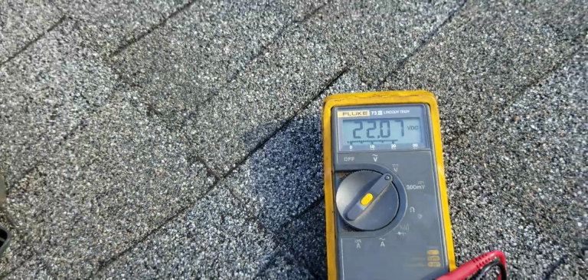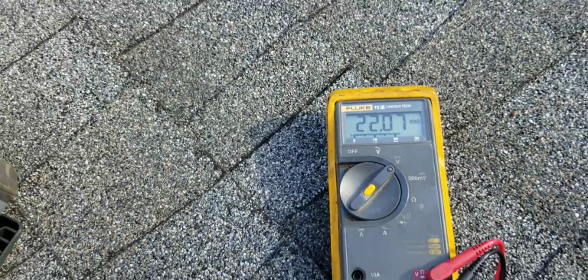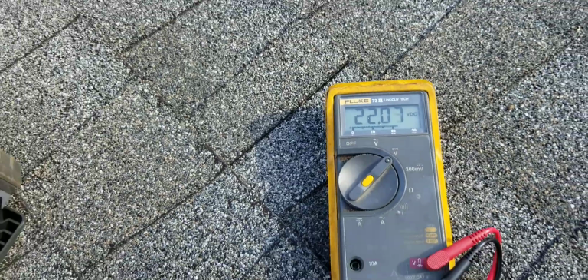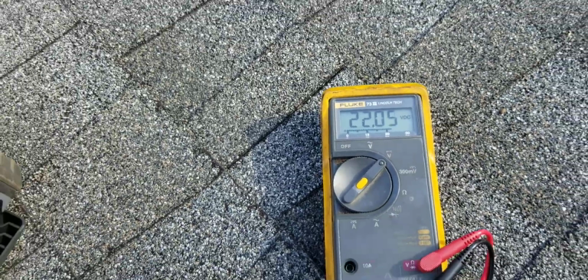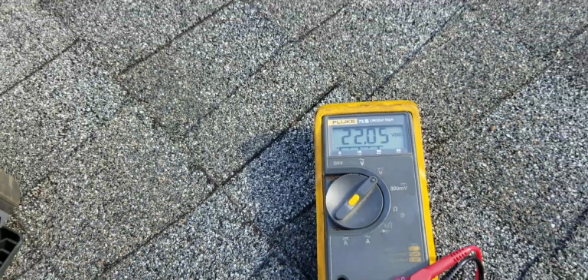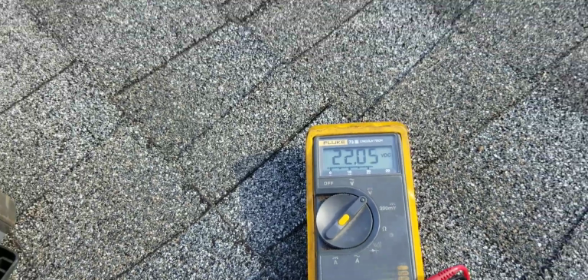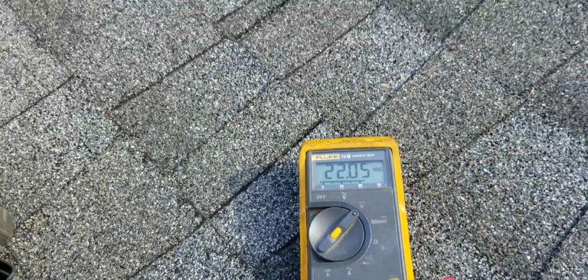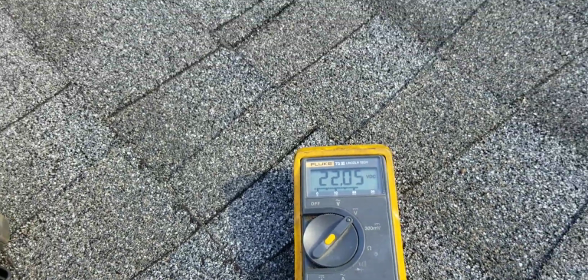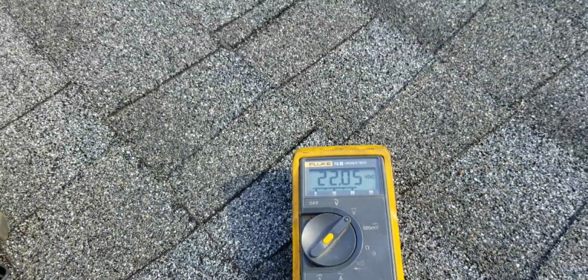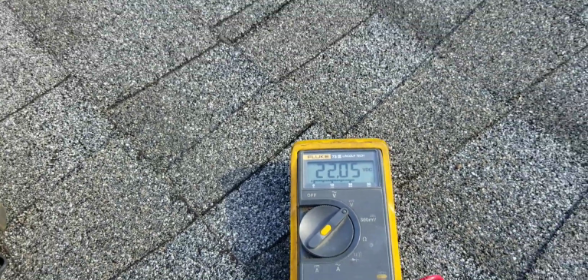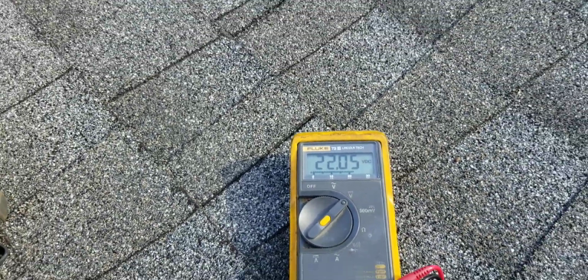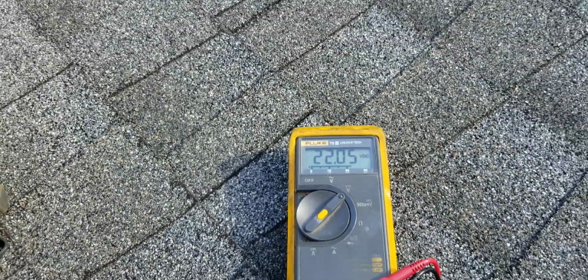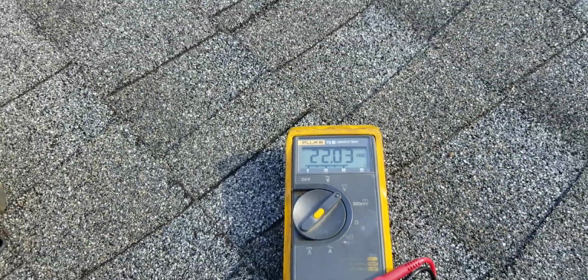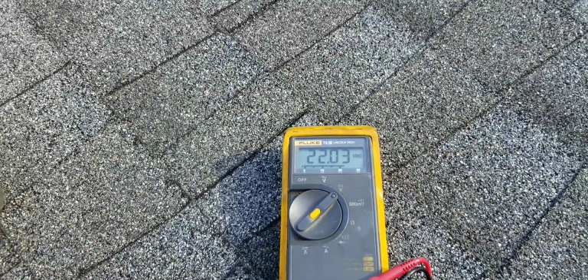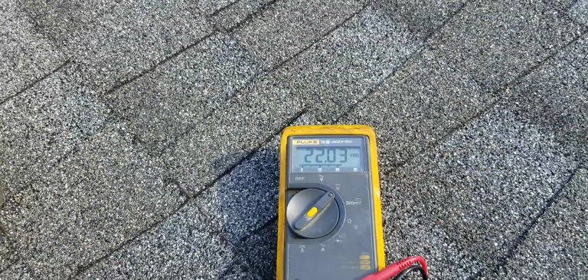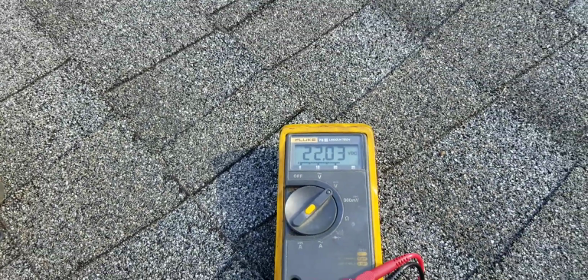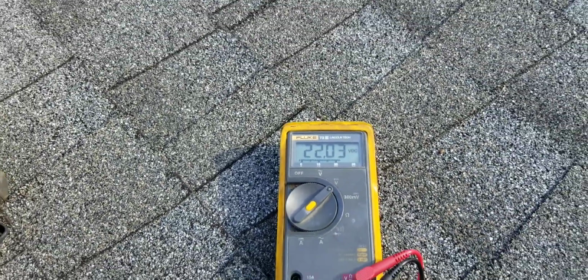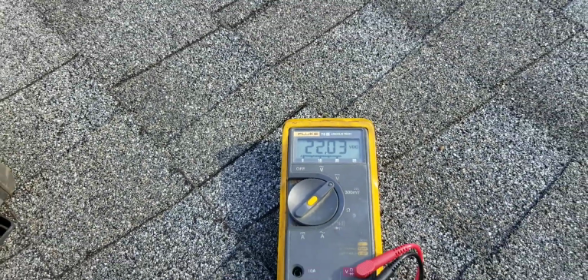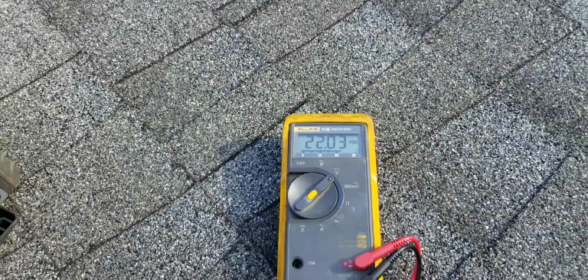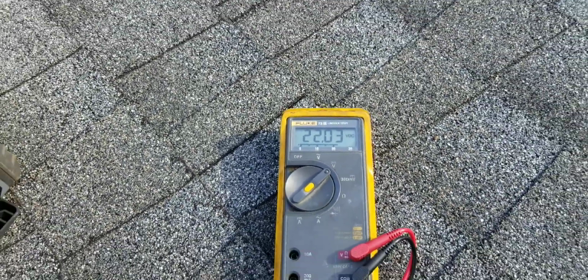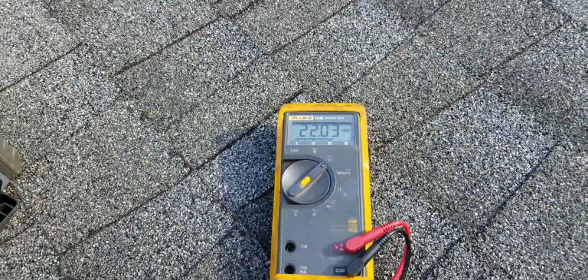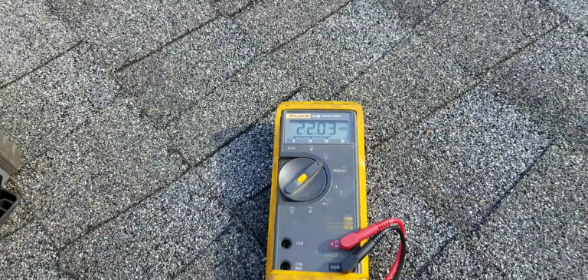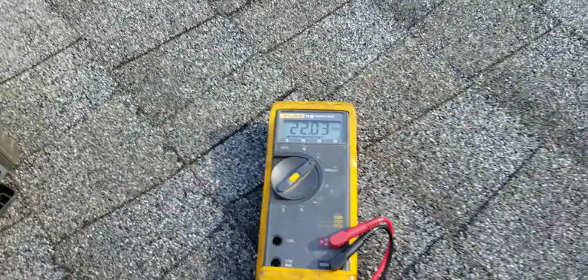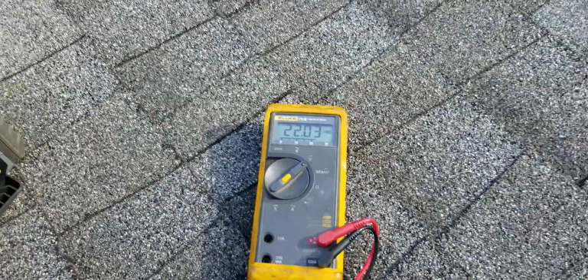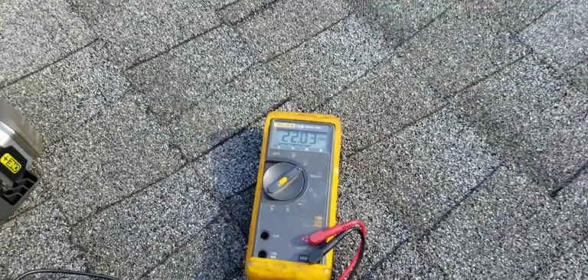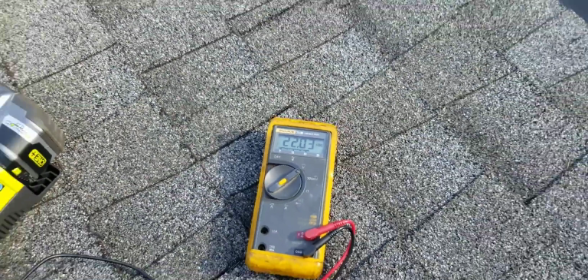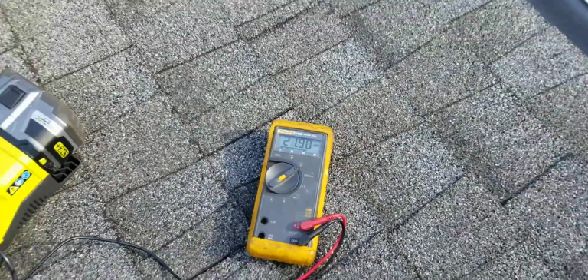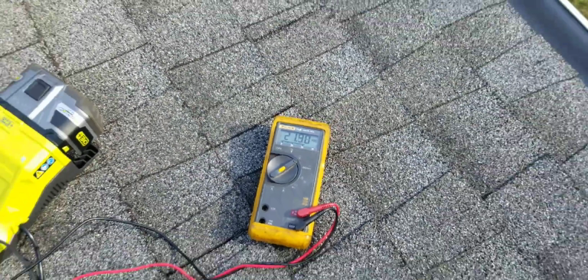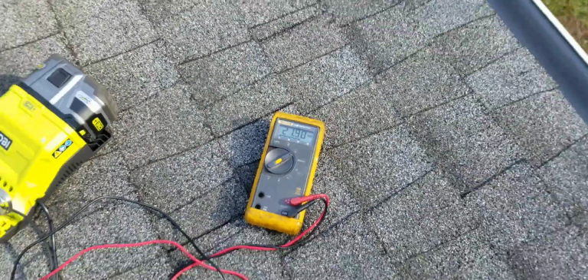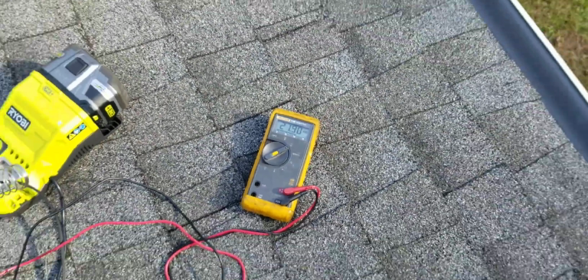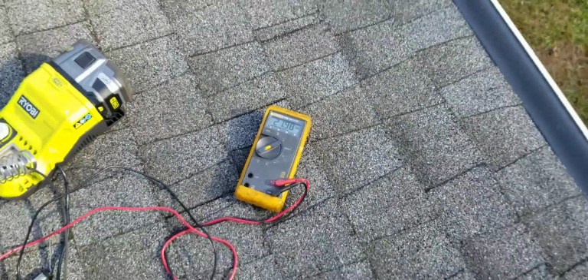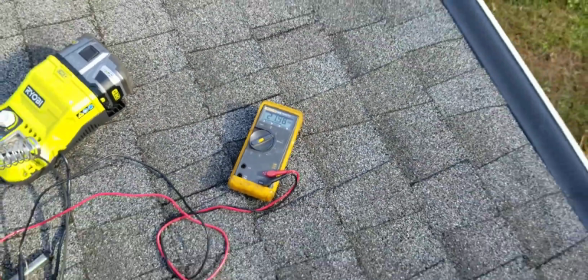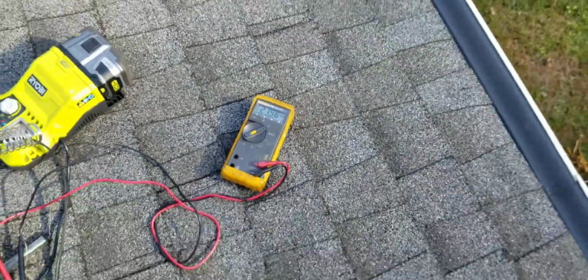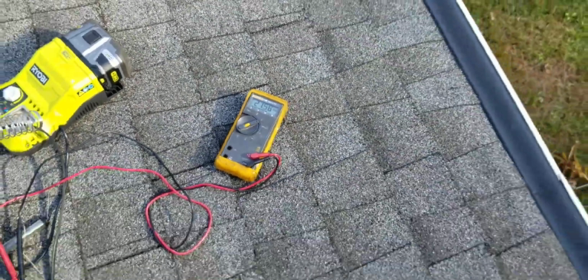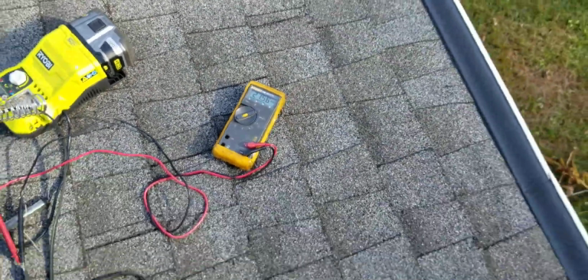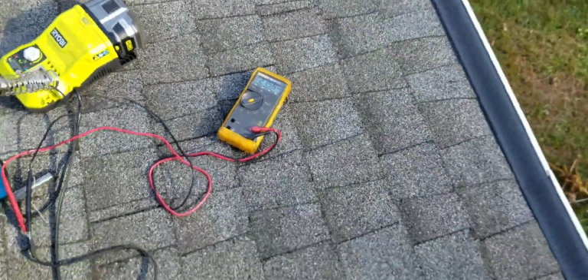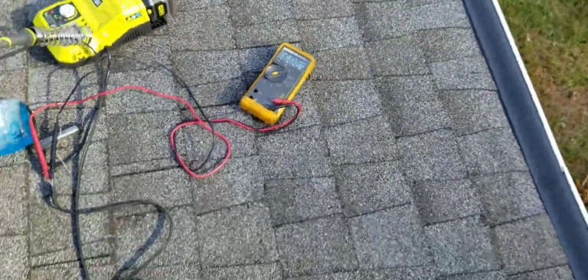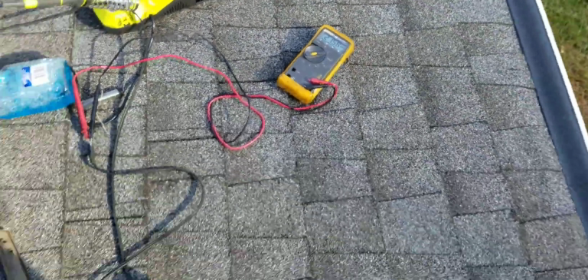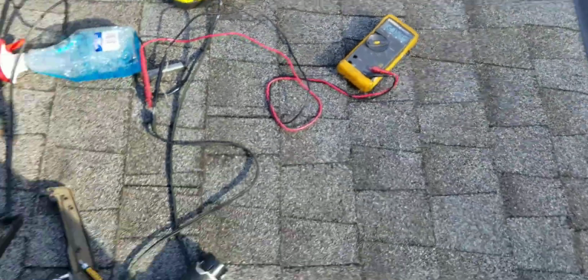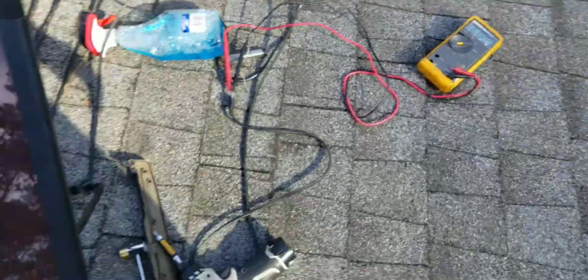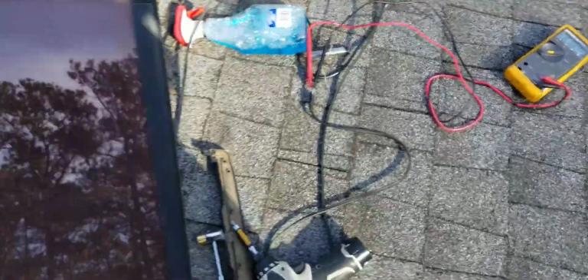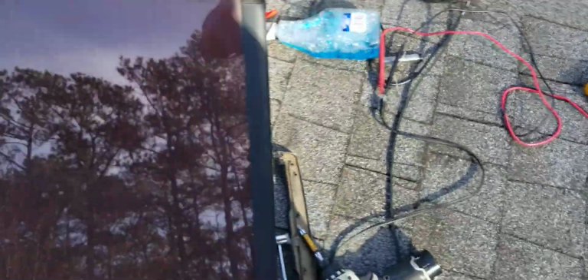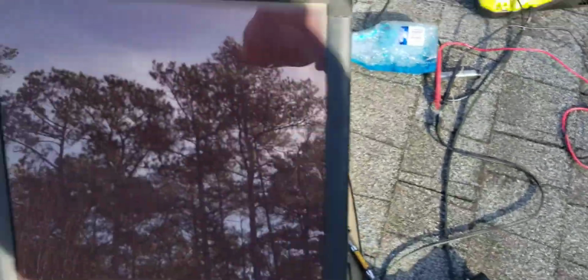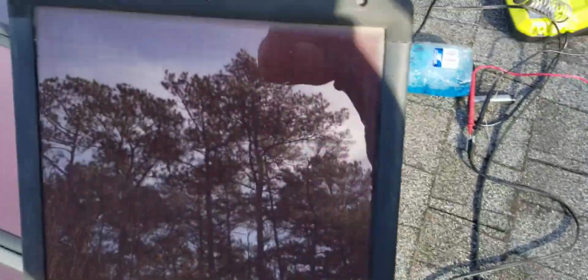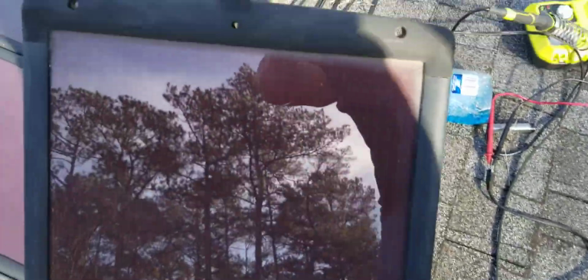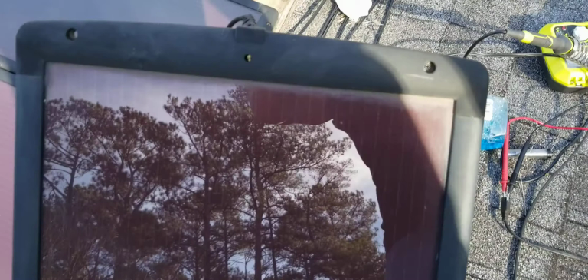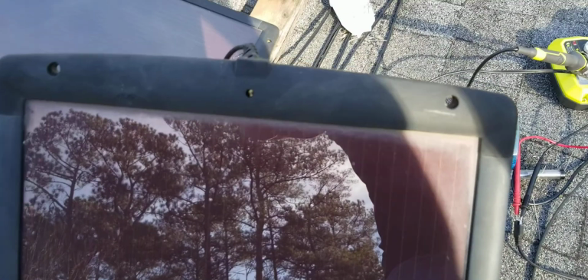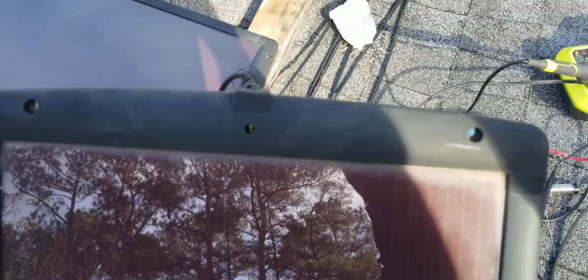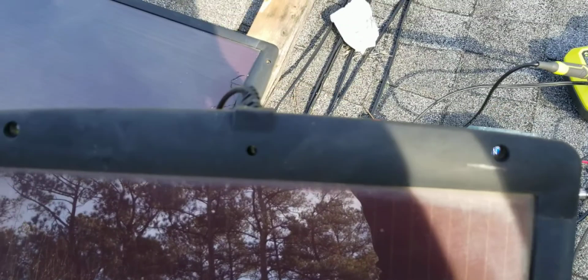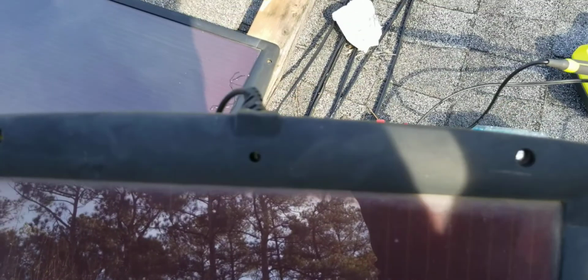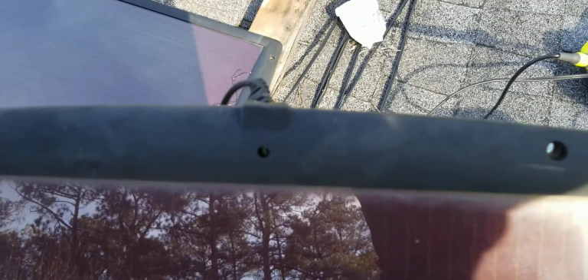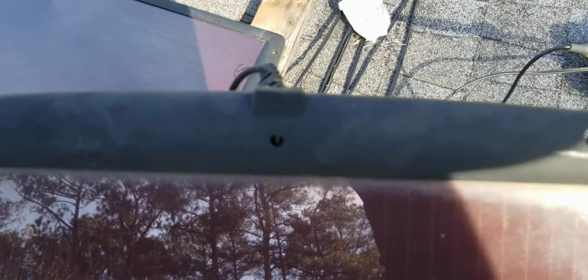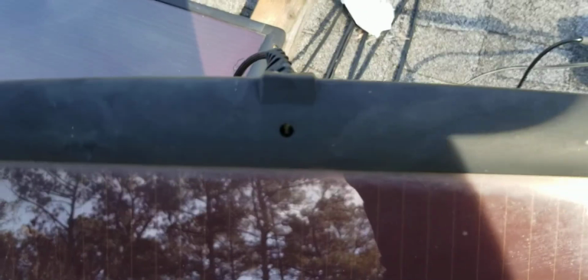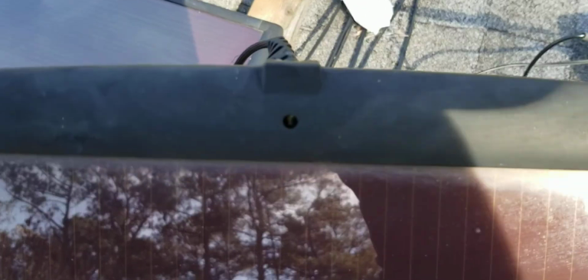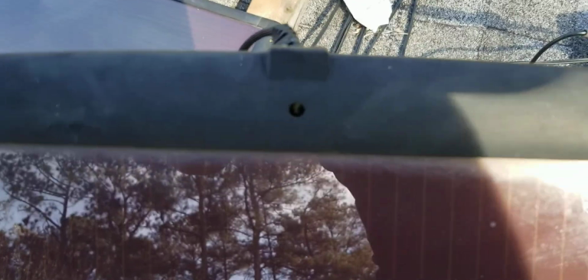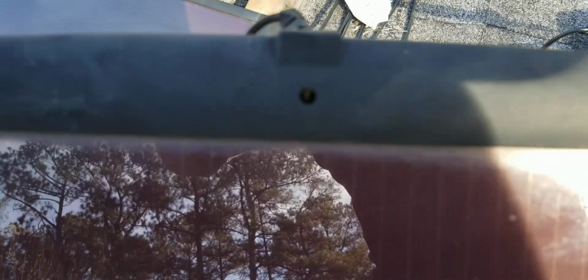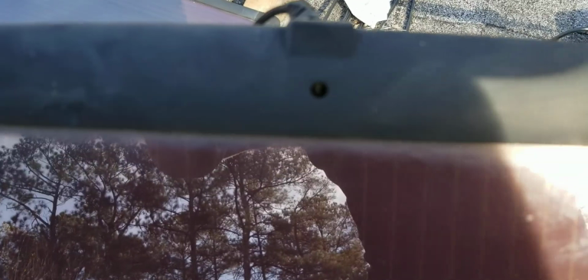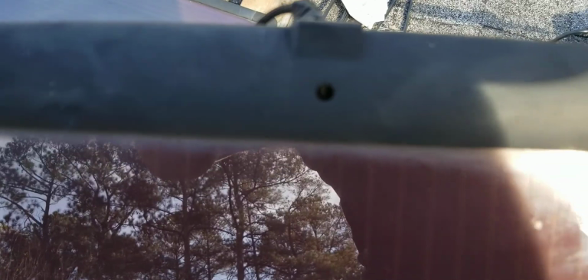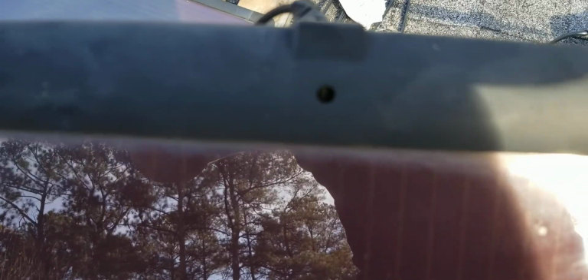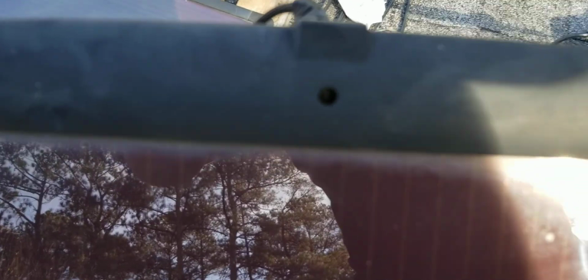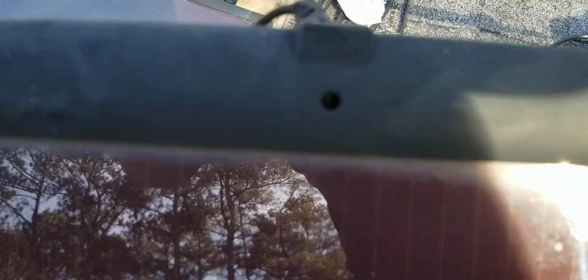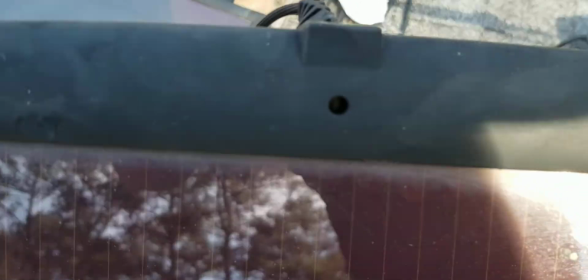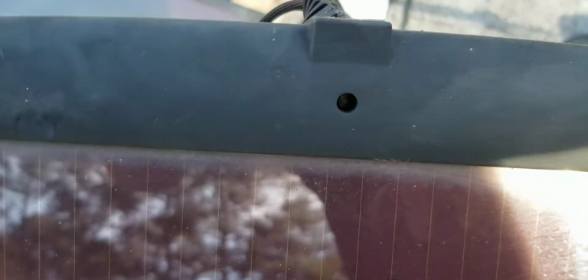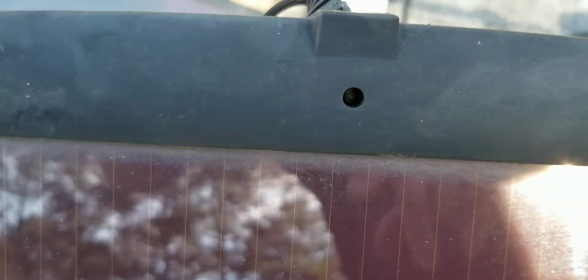It's shady out right now, it's not too bad. These things will produce voltage in very little light, but as you can see the LED is not on.